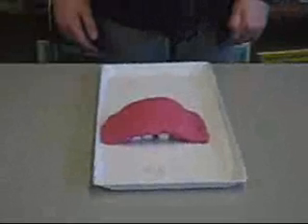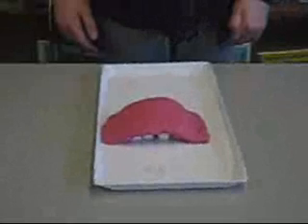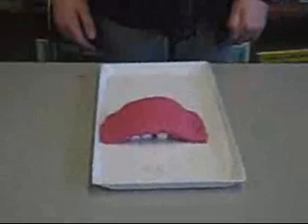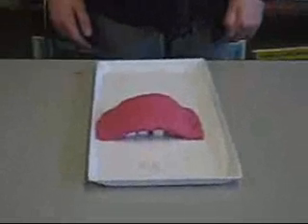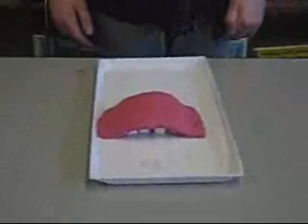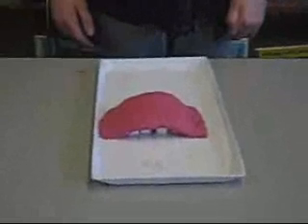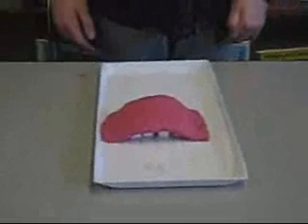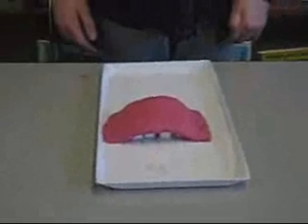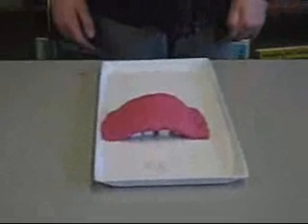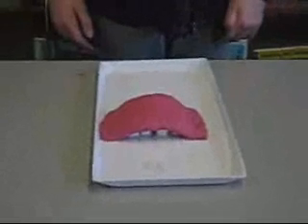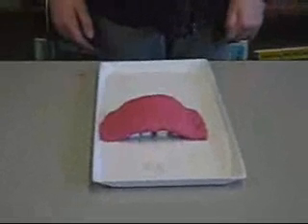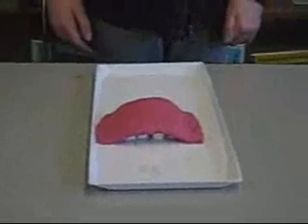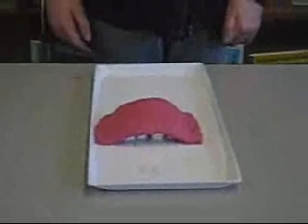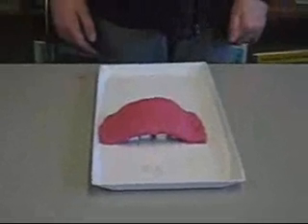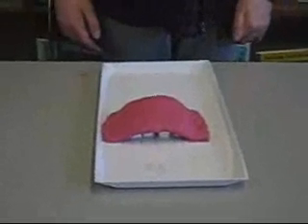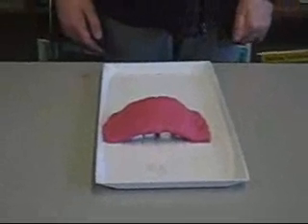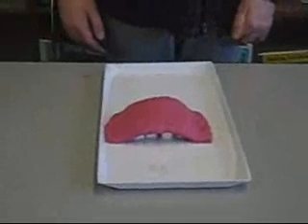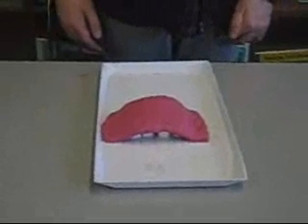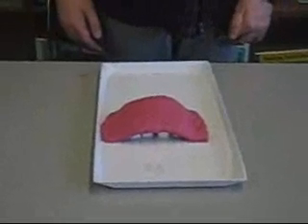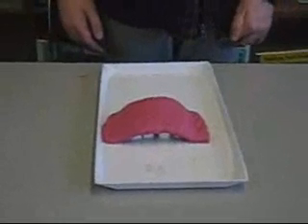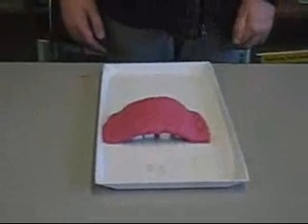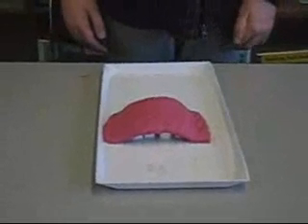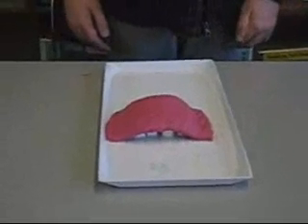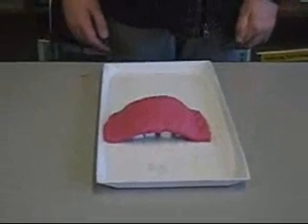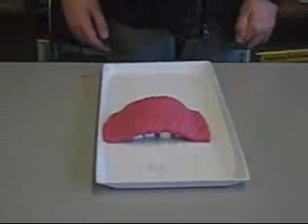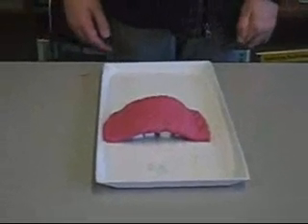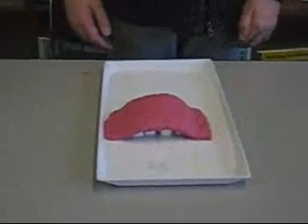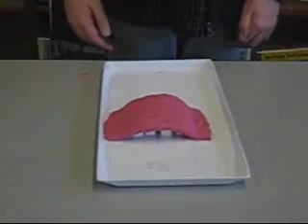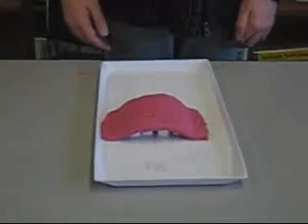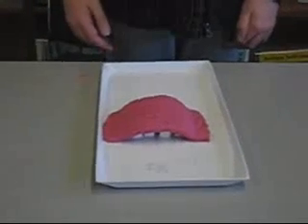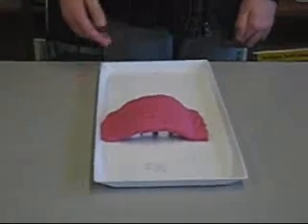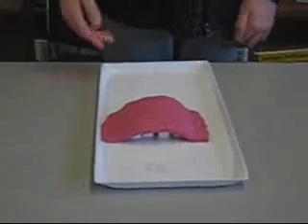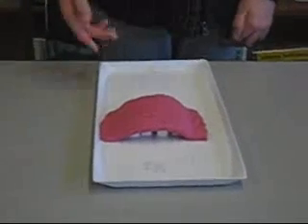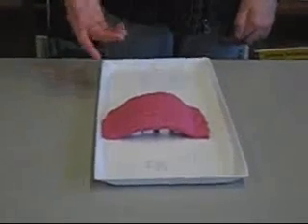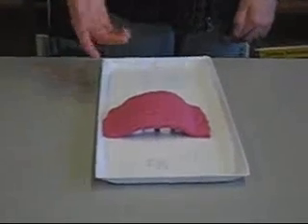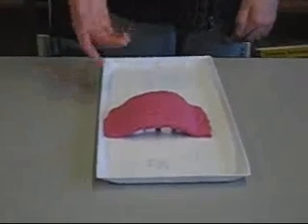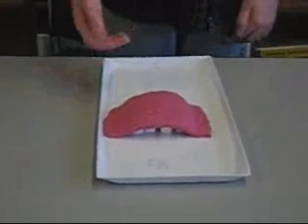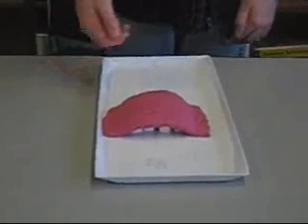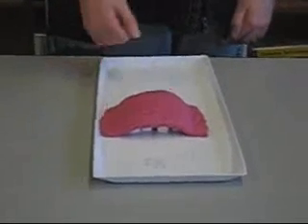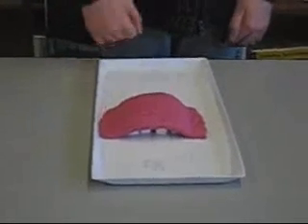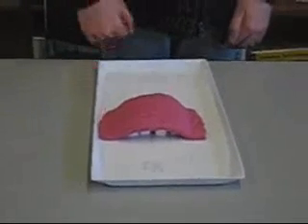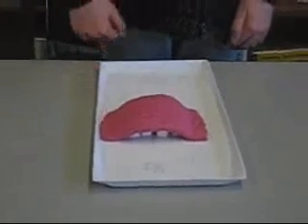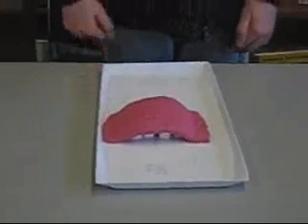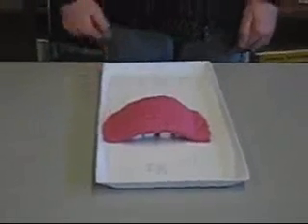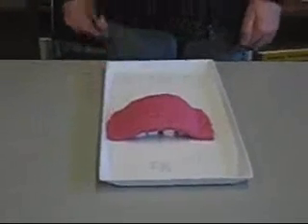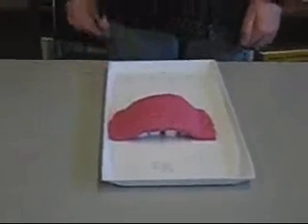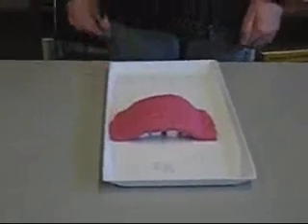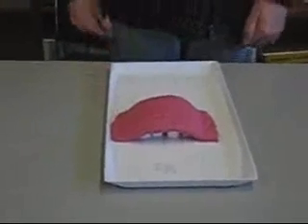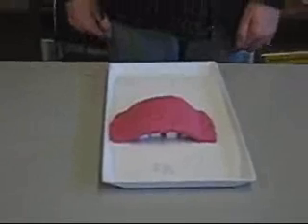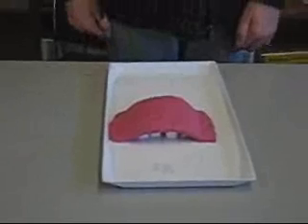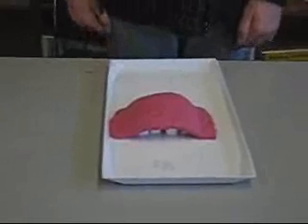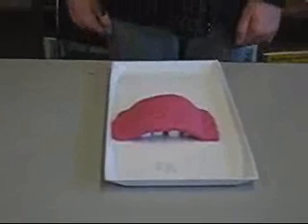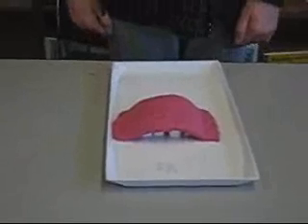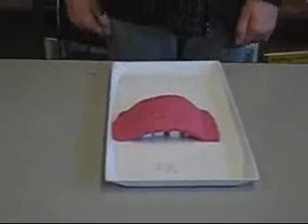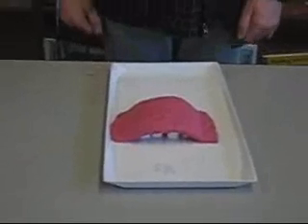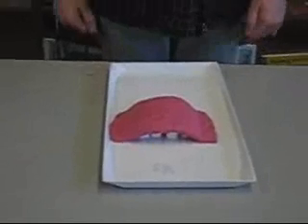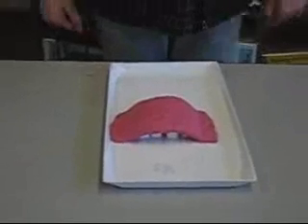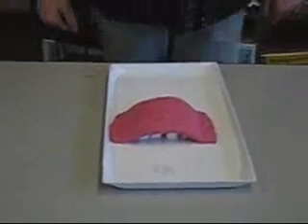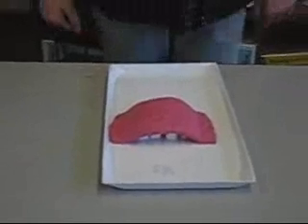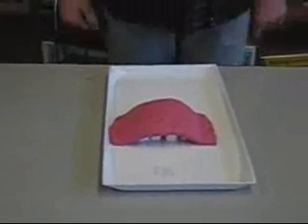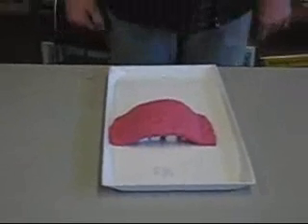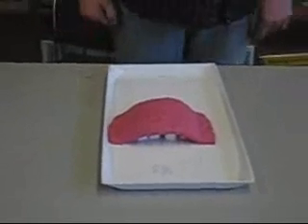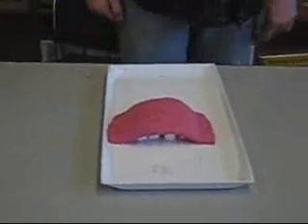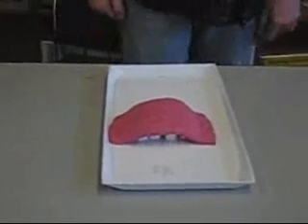The sugar cubes represent rock that can be easily eroded by water. The clay represents rock that is harder for water to erode.